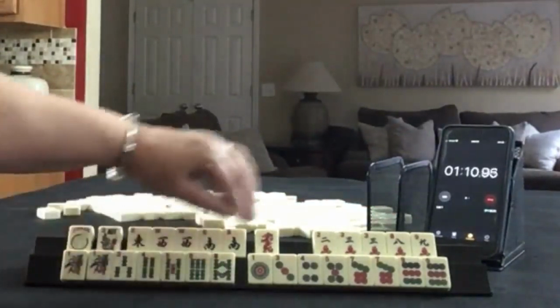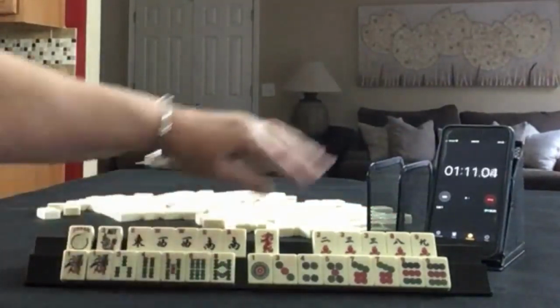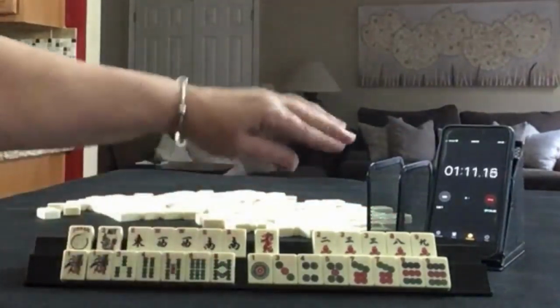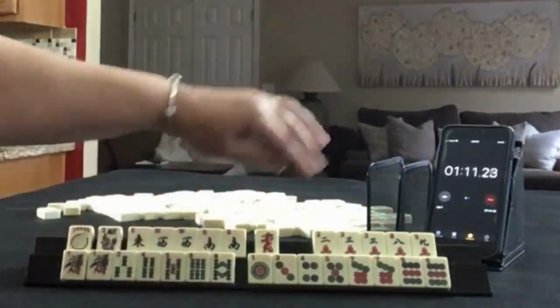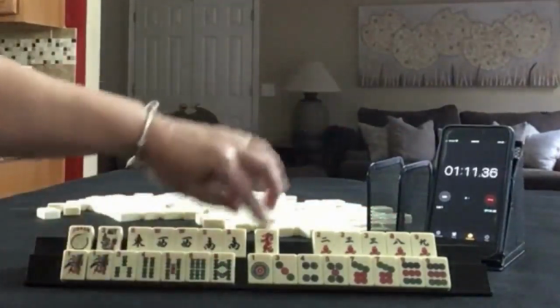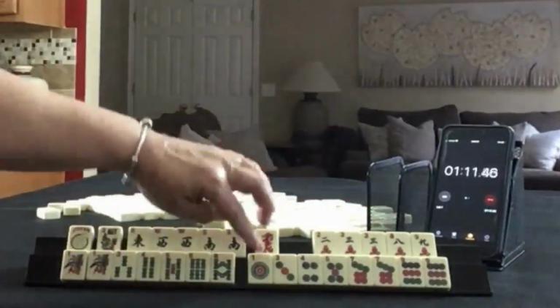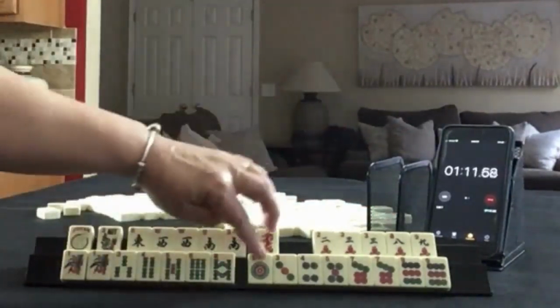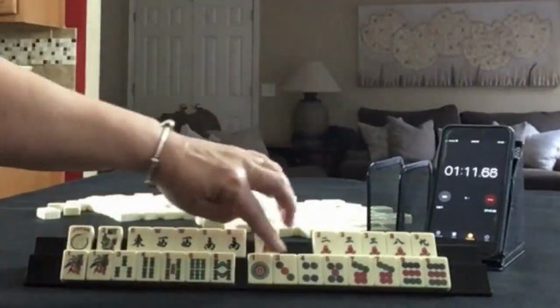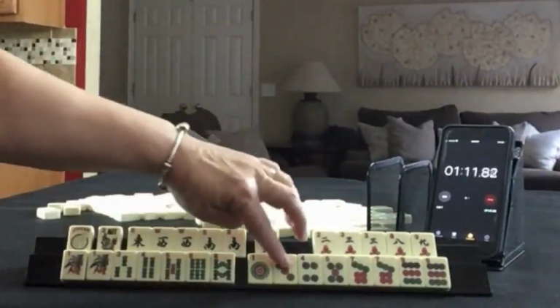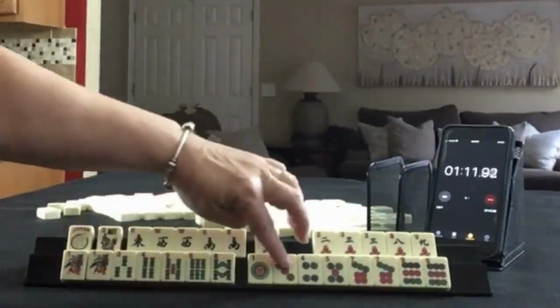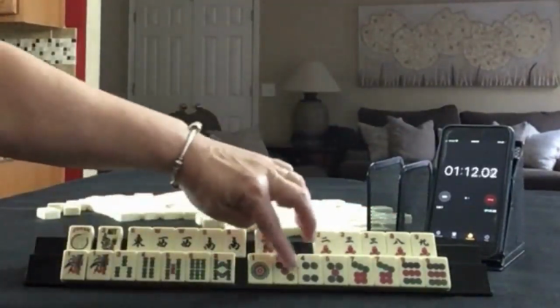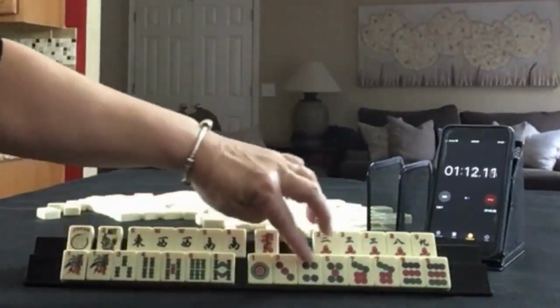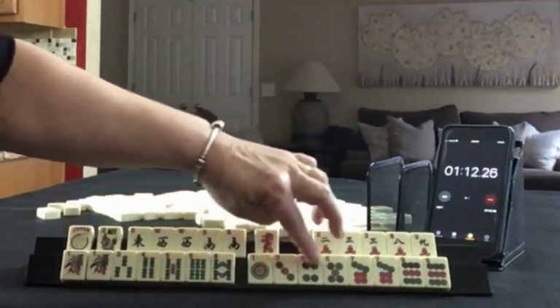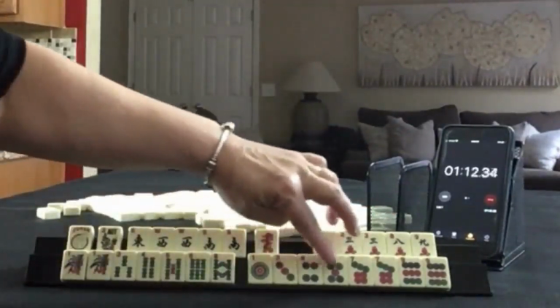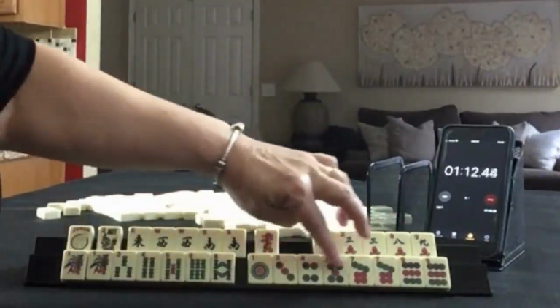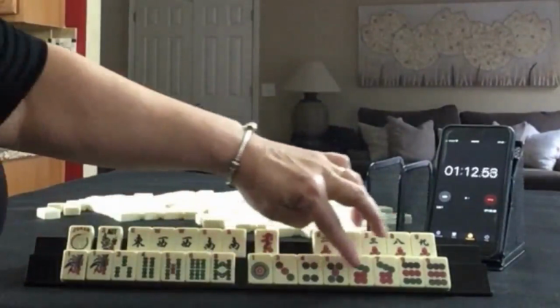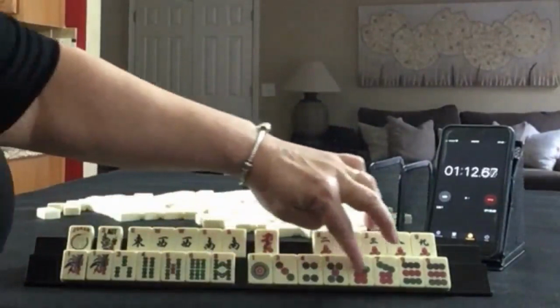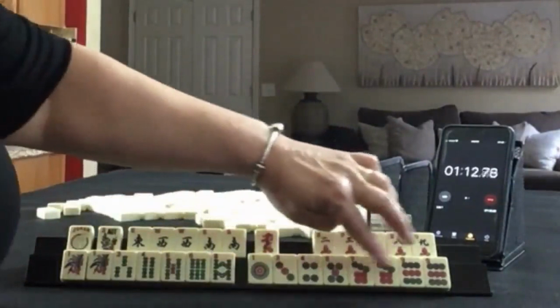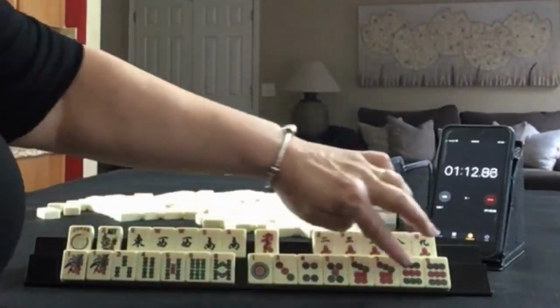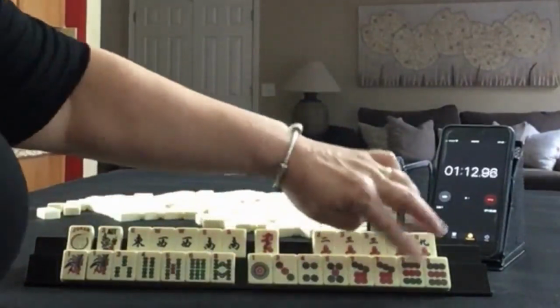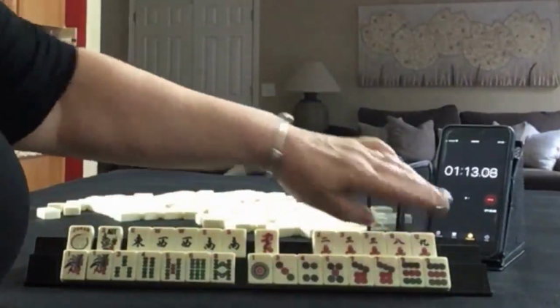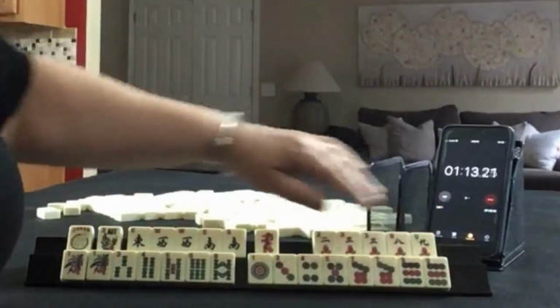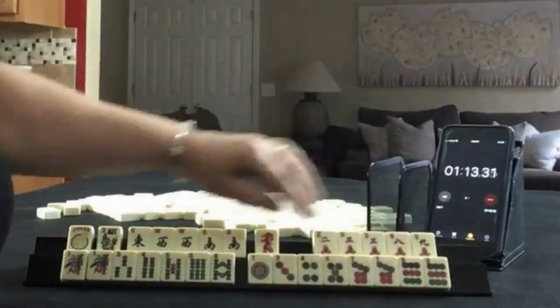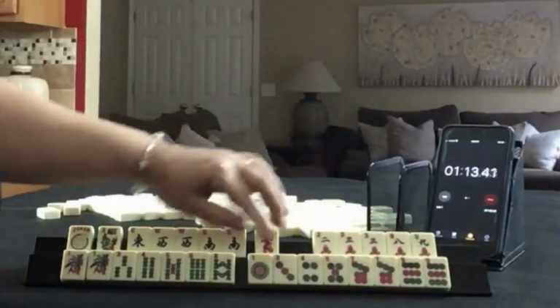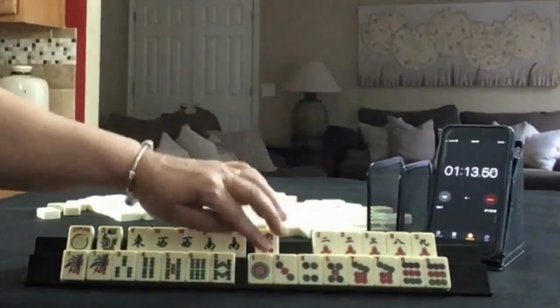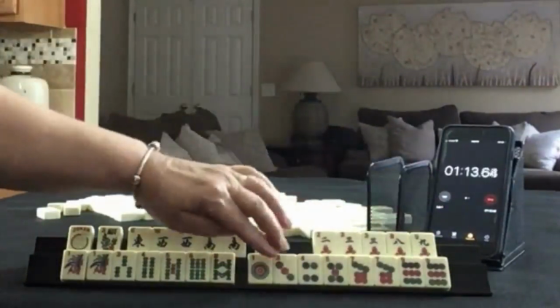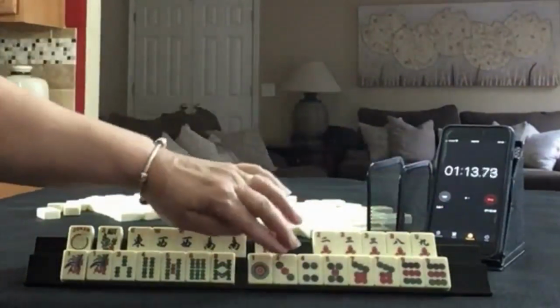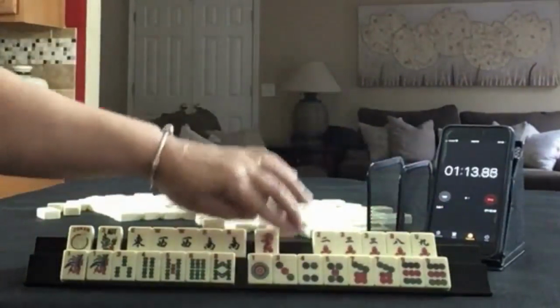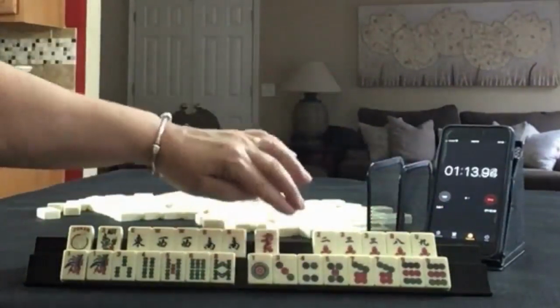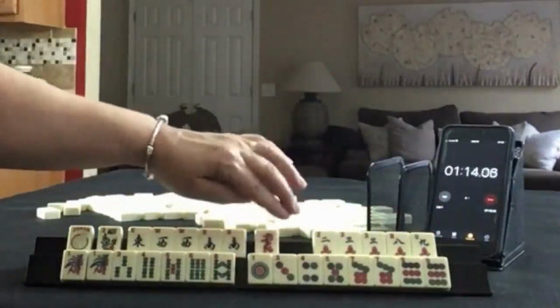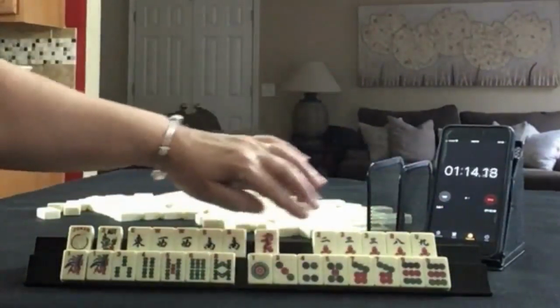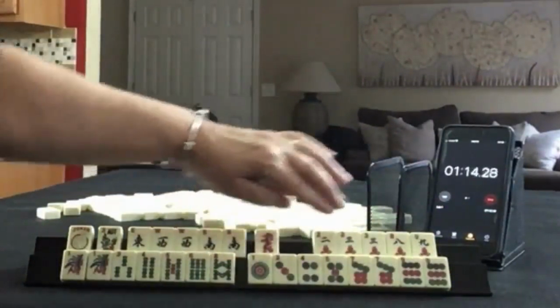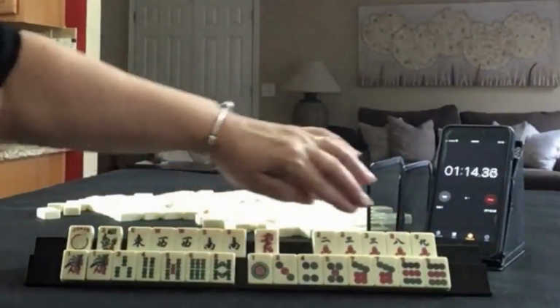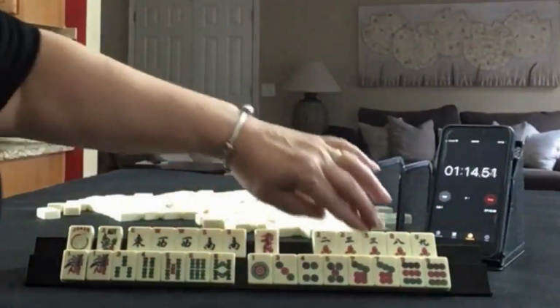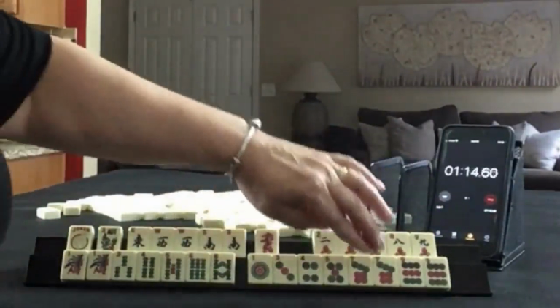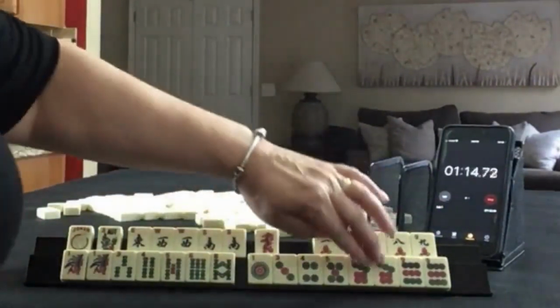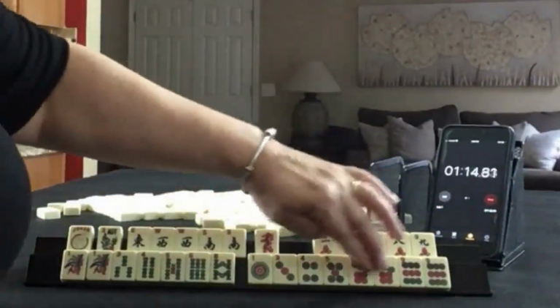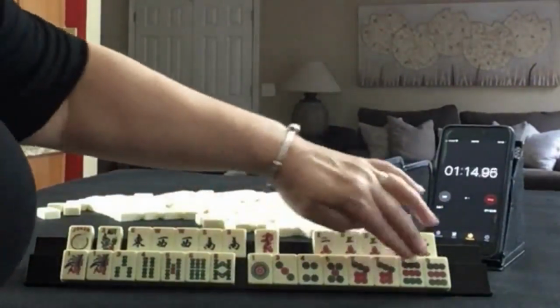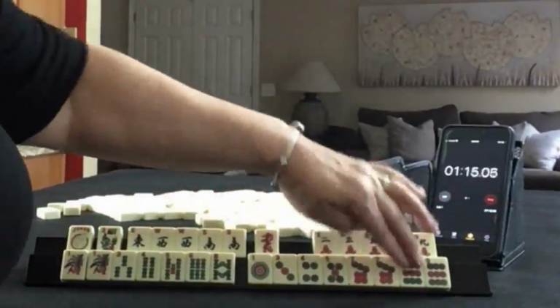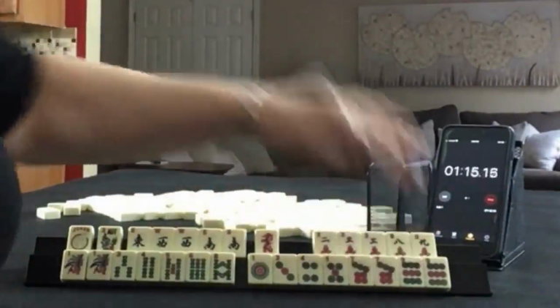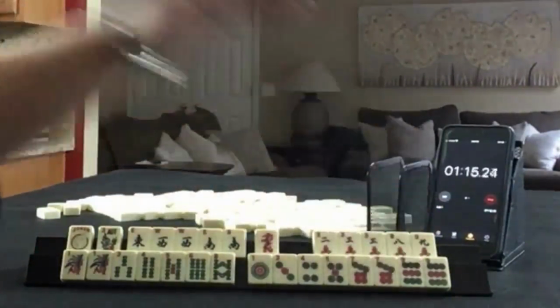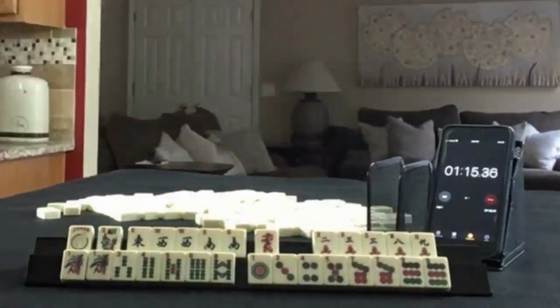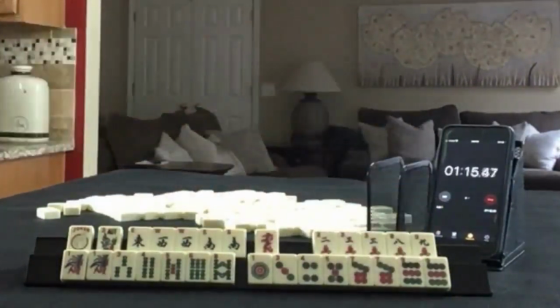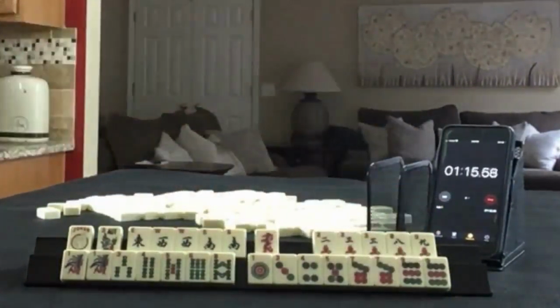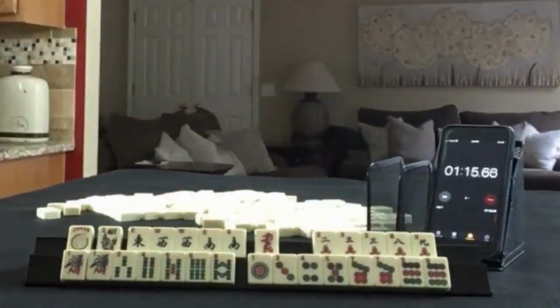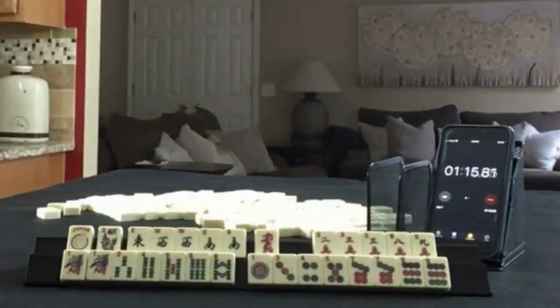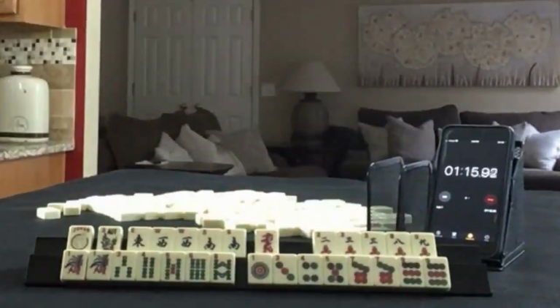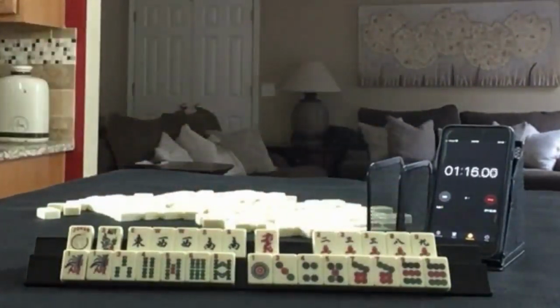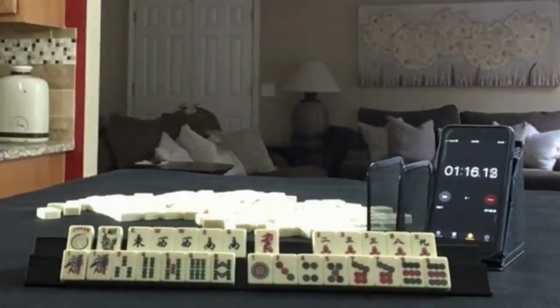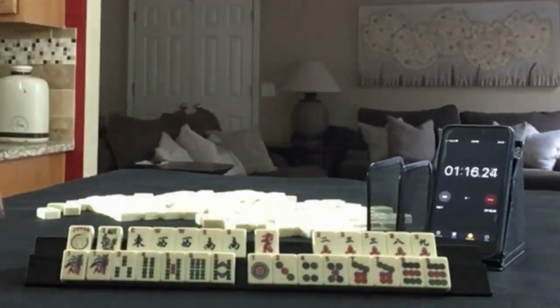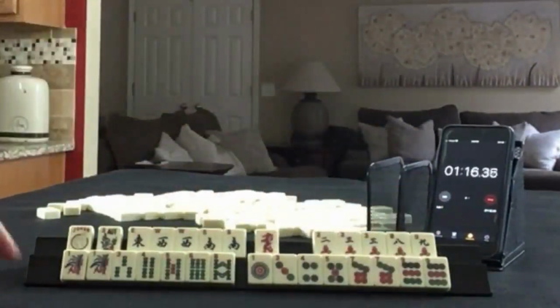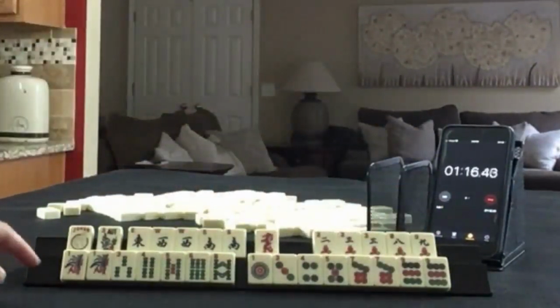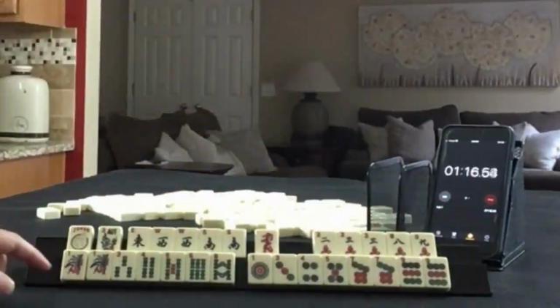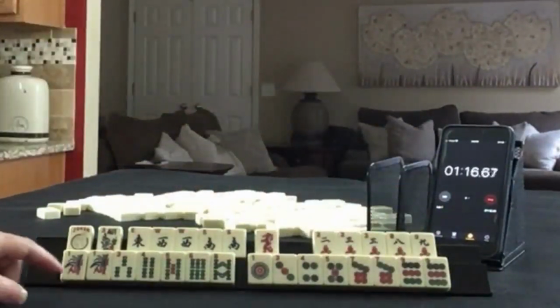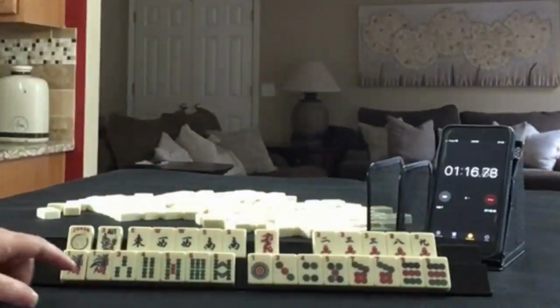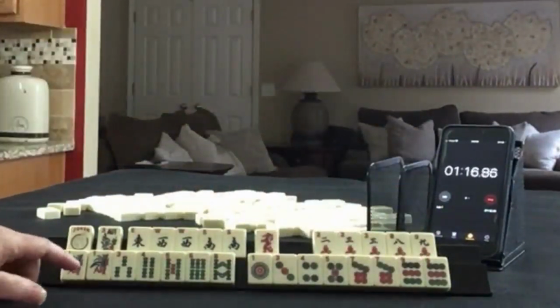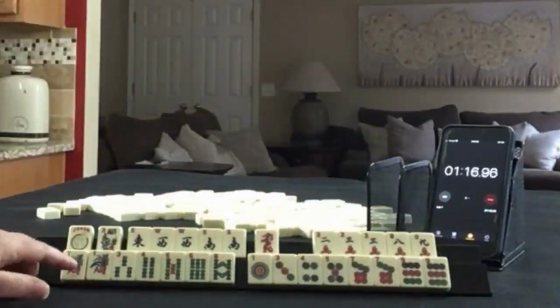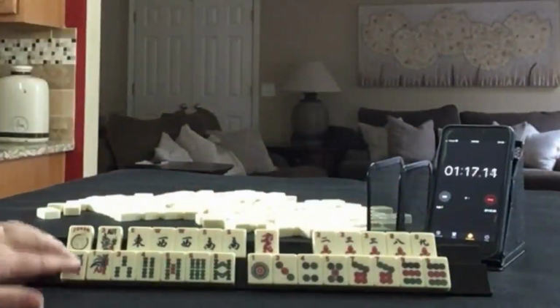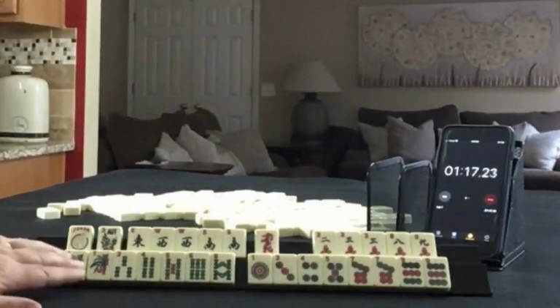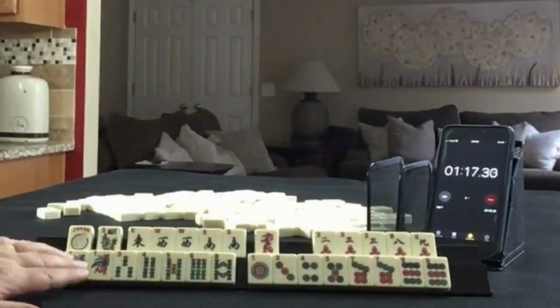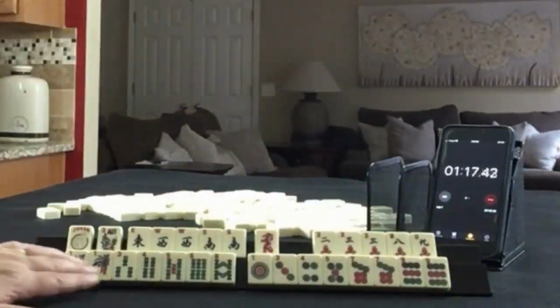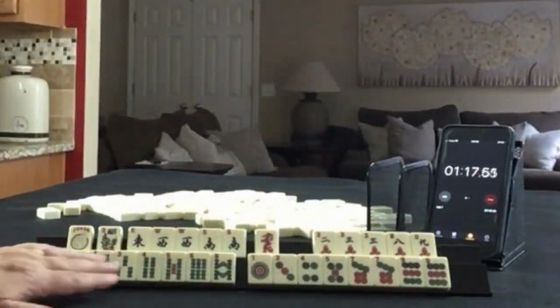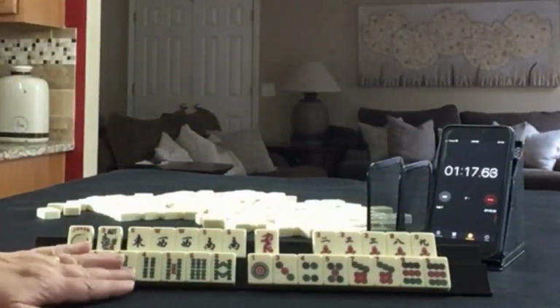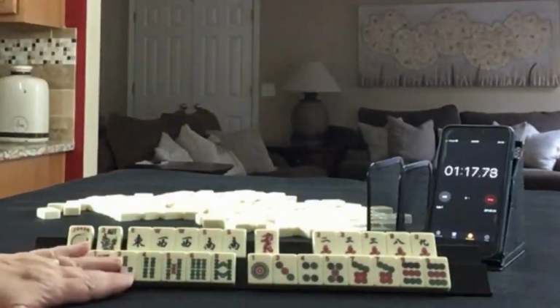In dots, we have 1, 3, 4, 5, 7, 9, and pairs of sevens and nines.